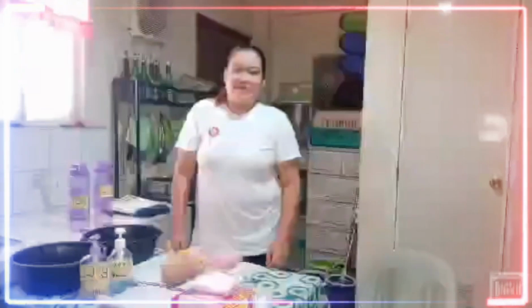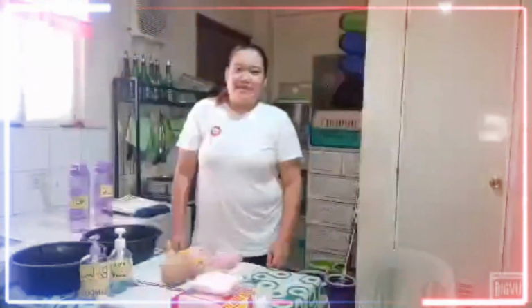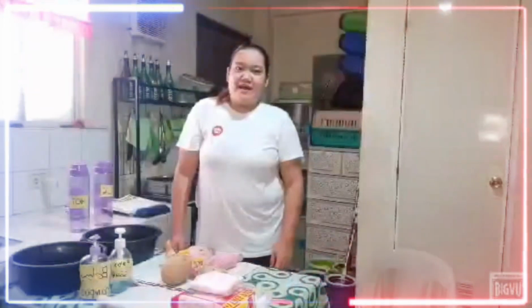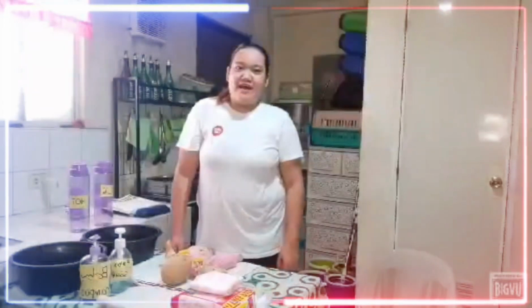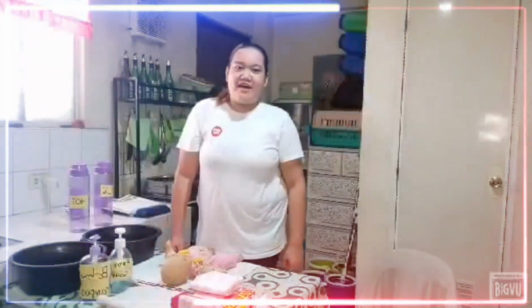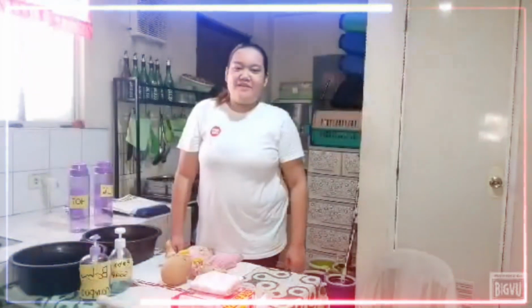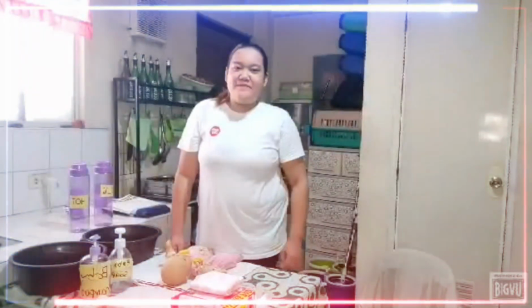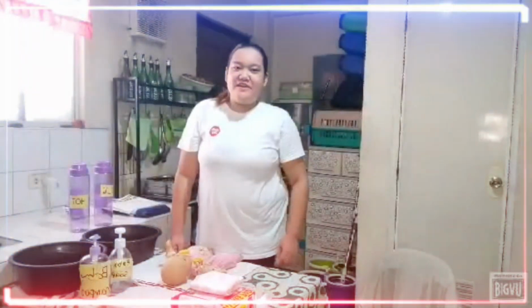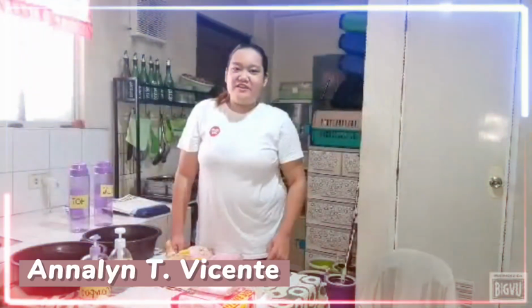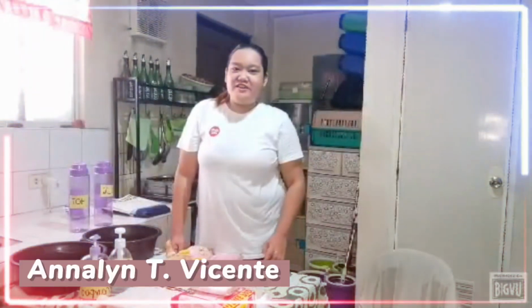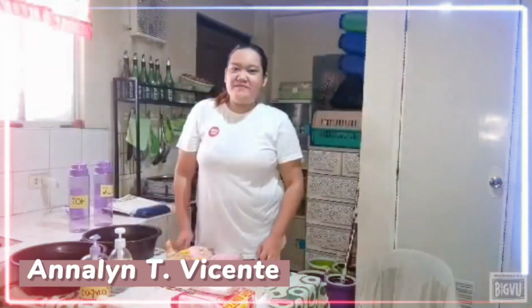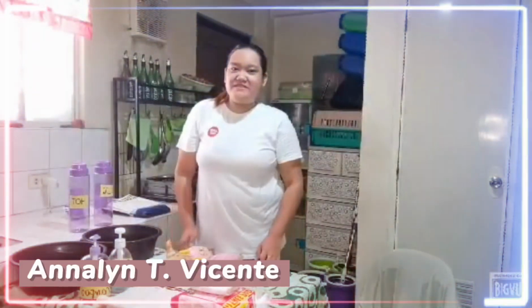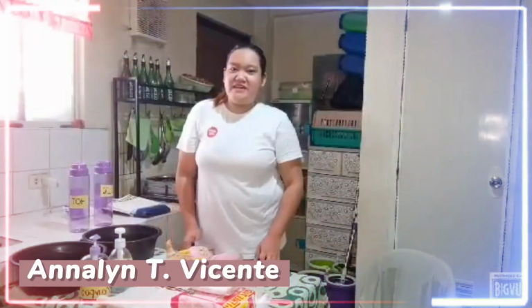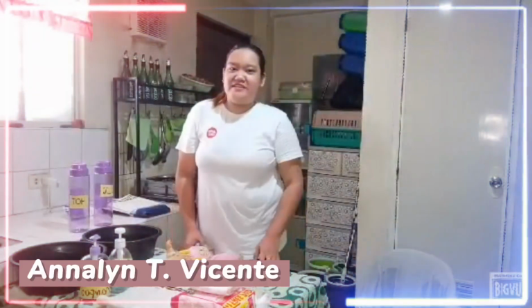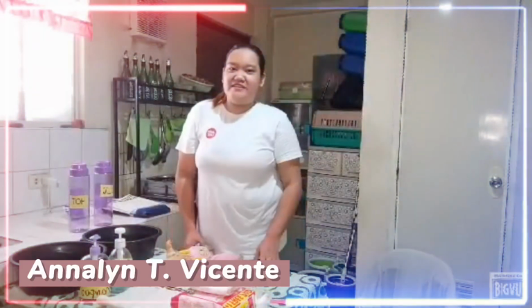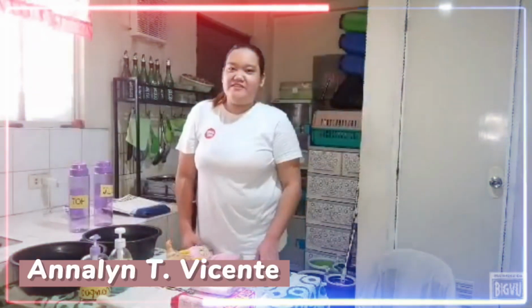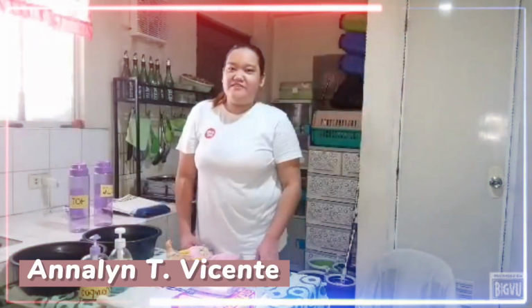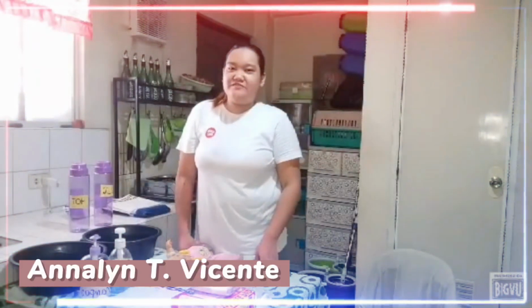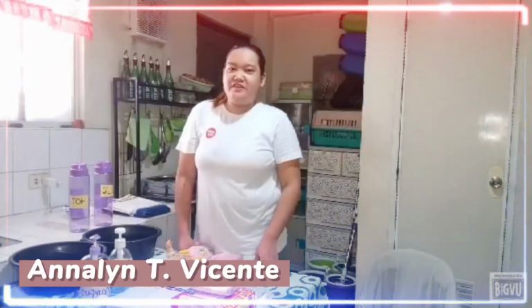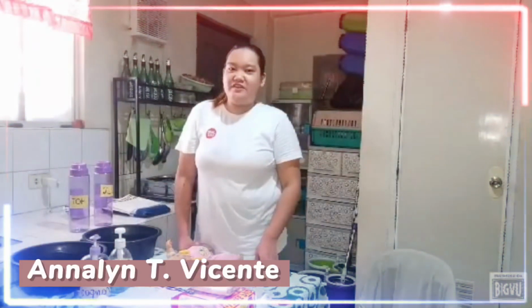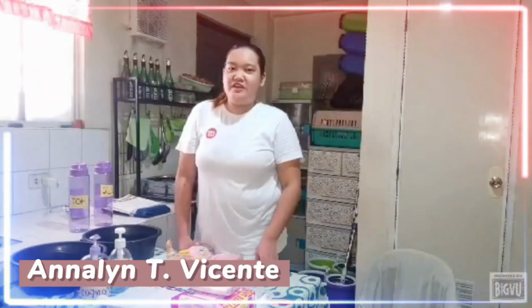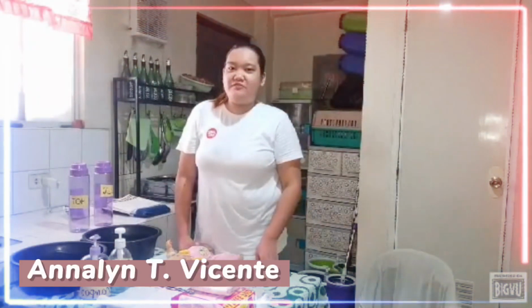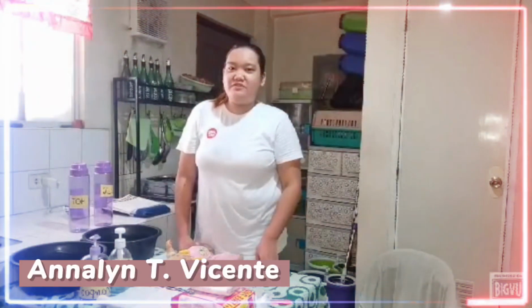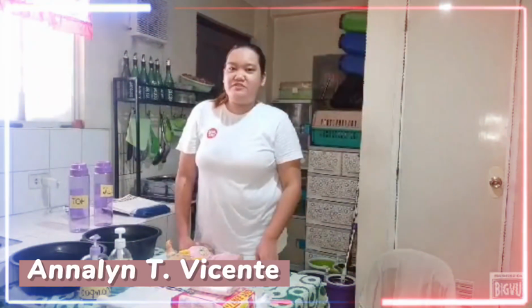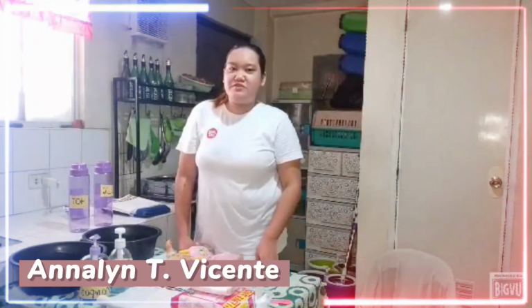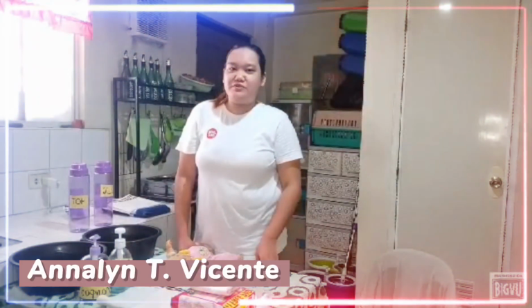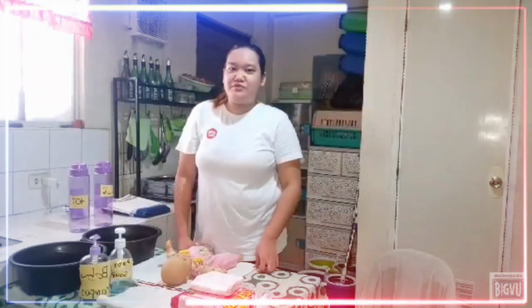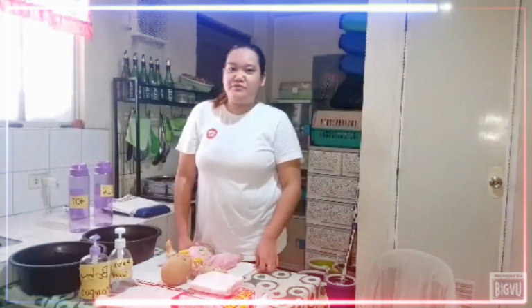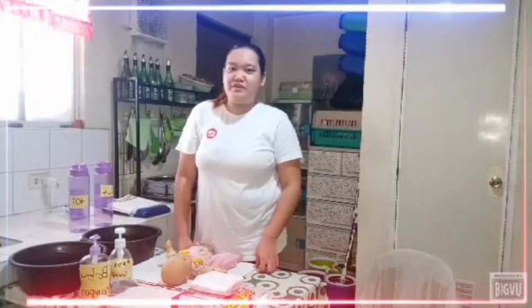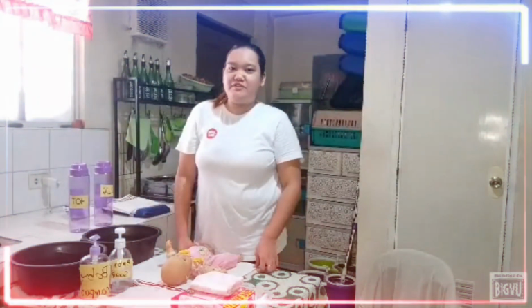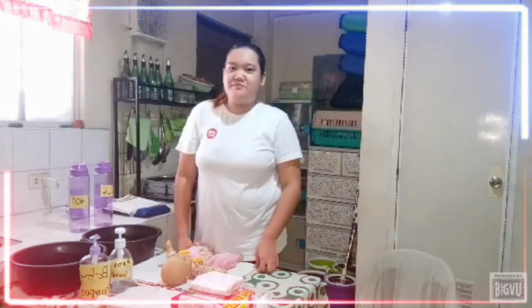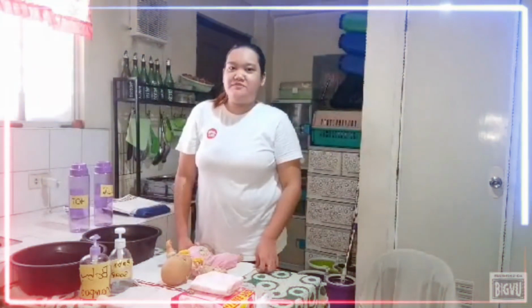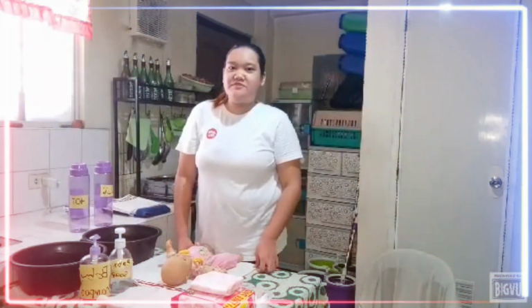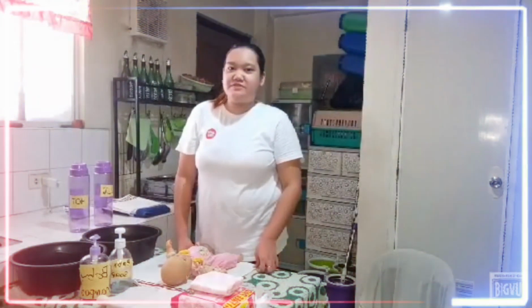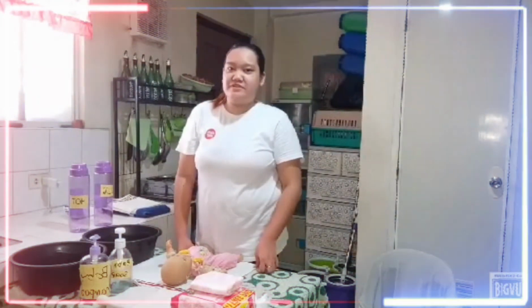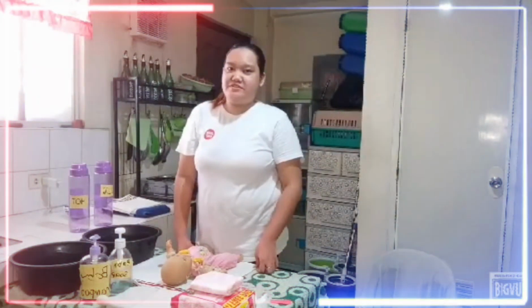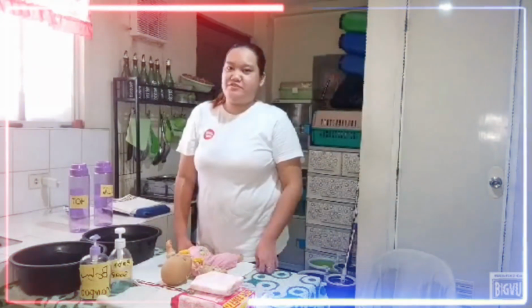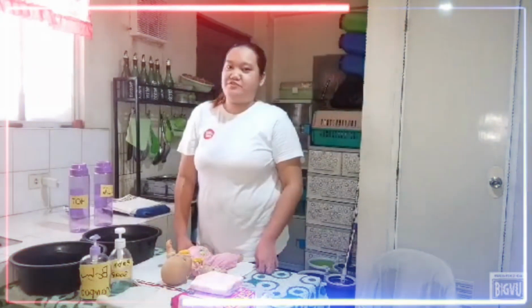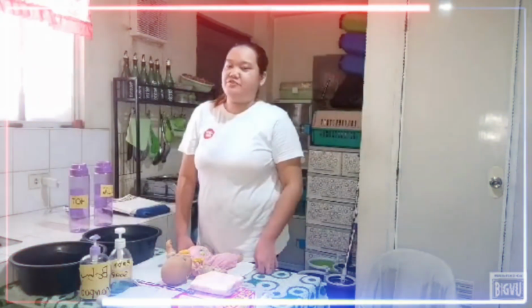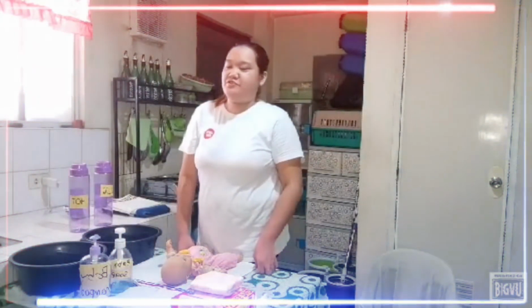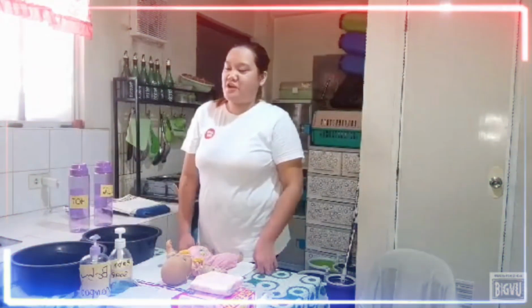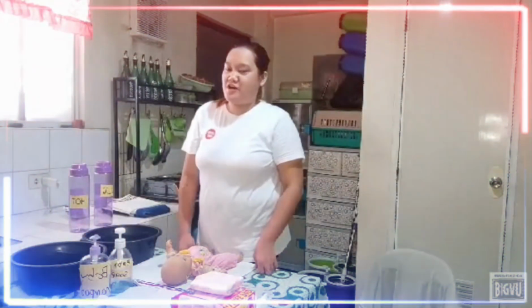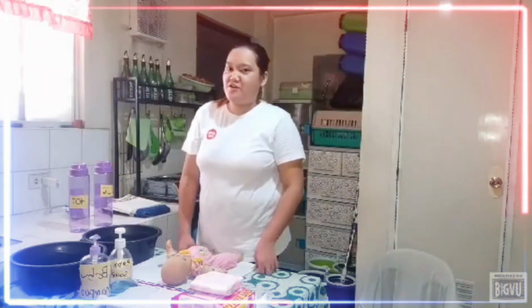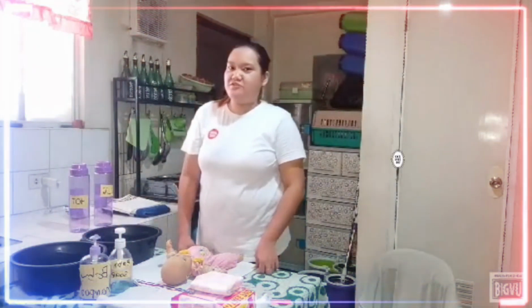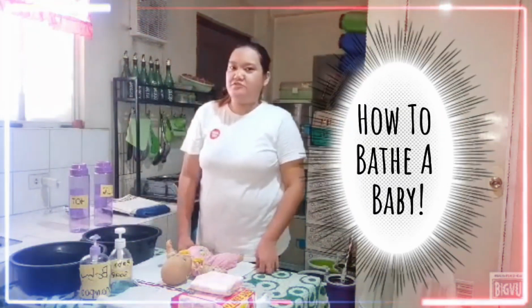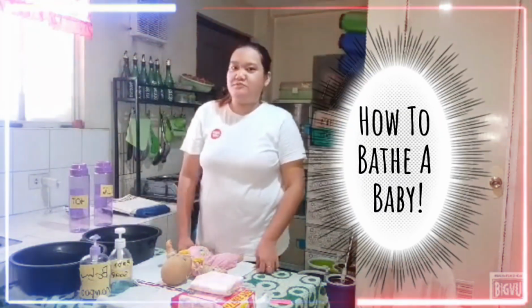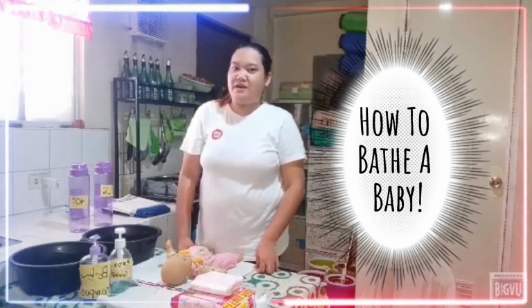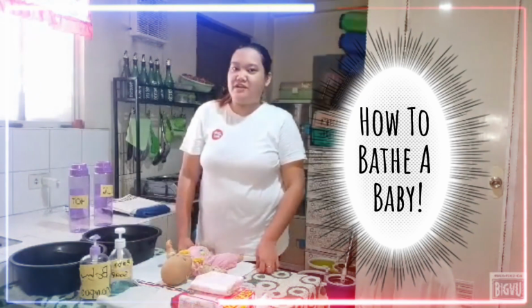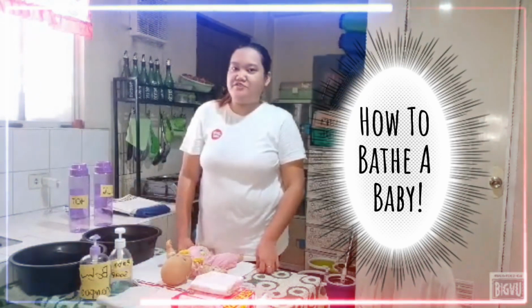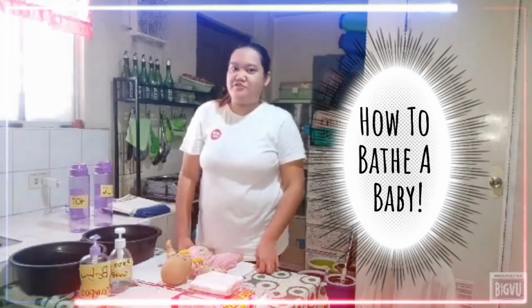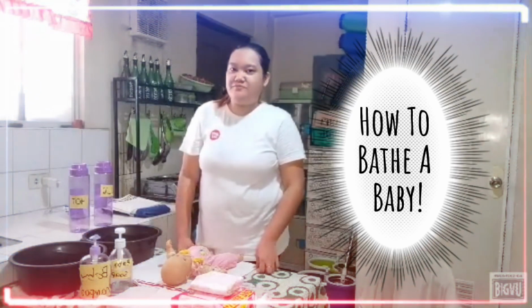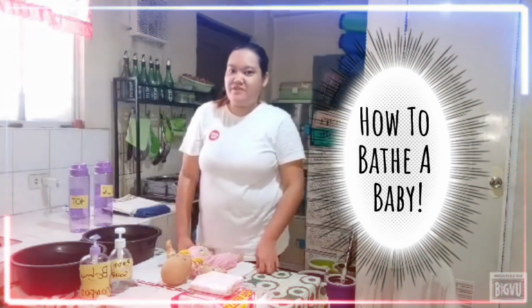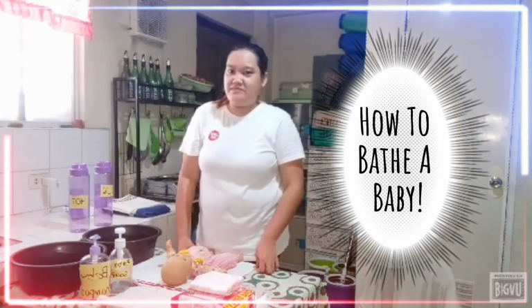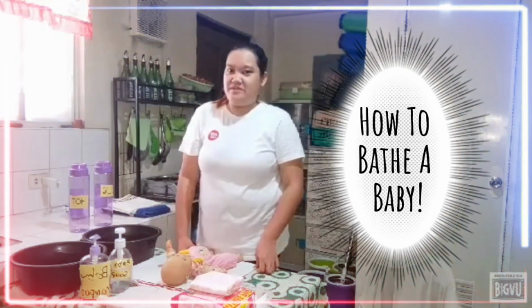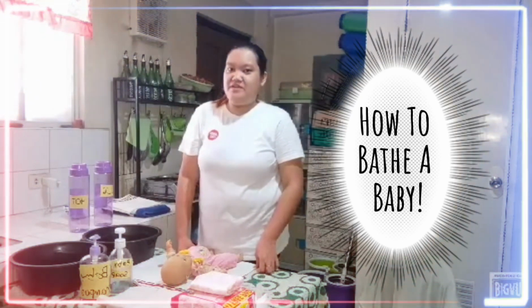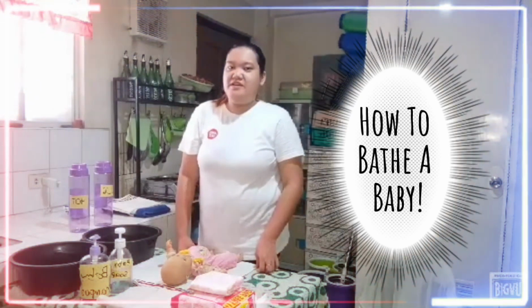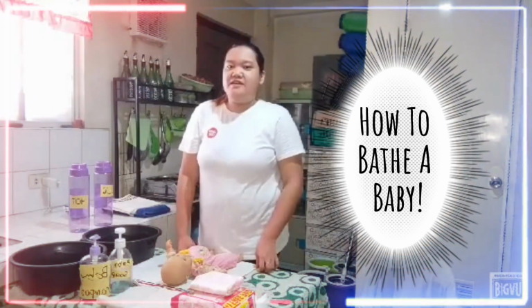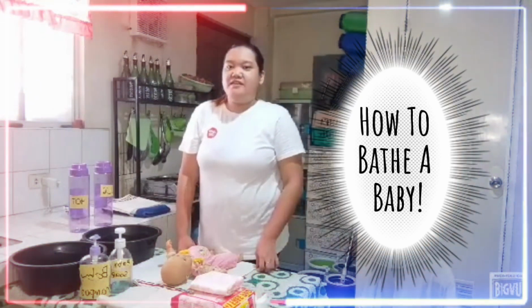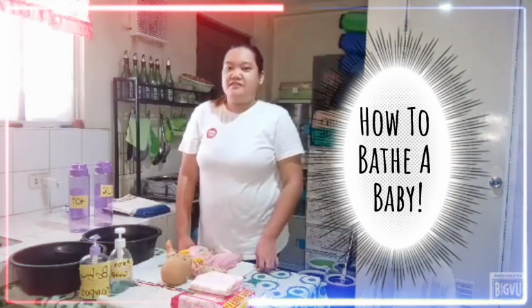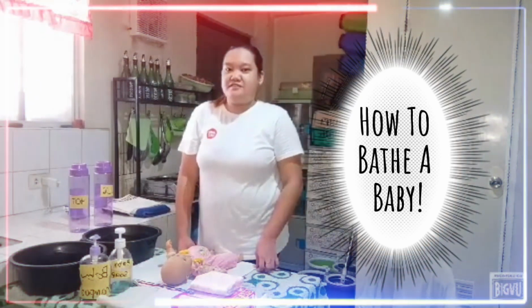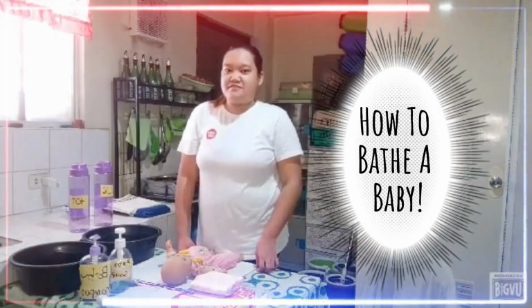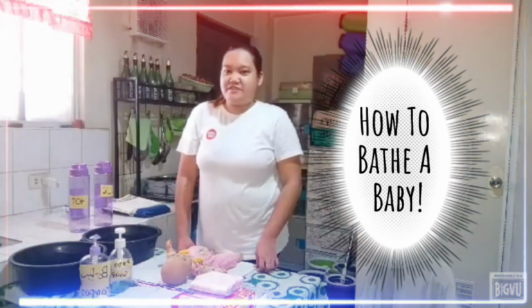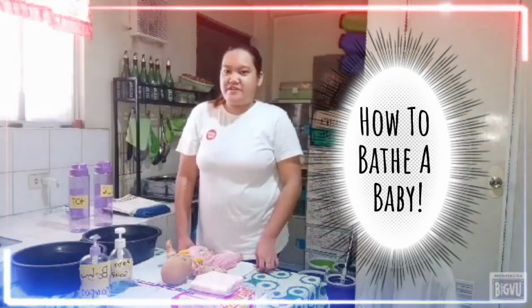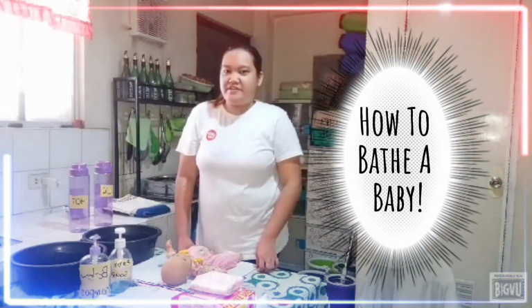Hi, my name is Annali. Today I will show you a demonstration on how to bathe your baby. Let's start.